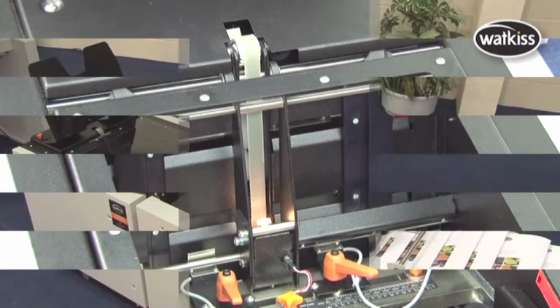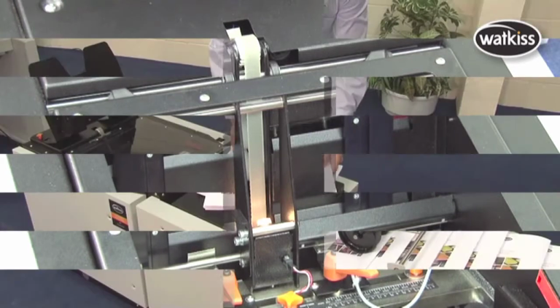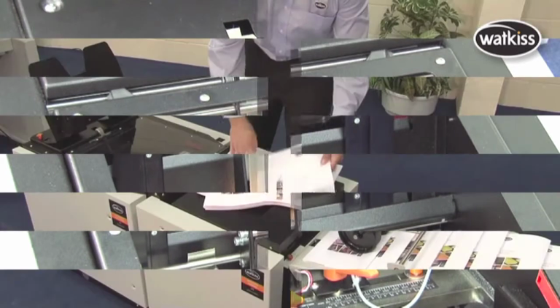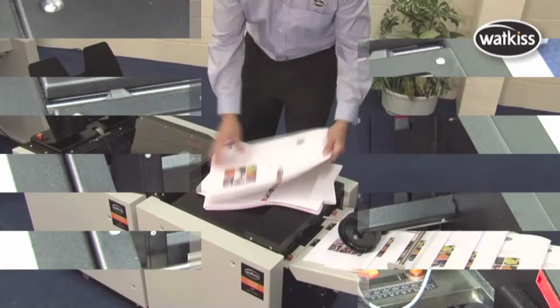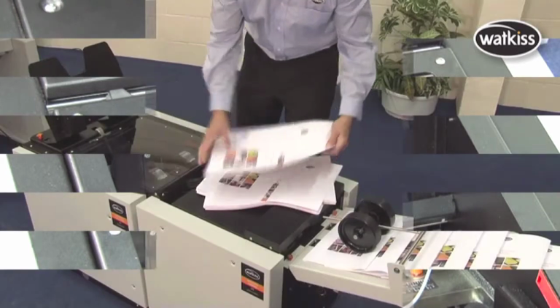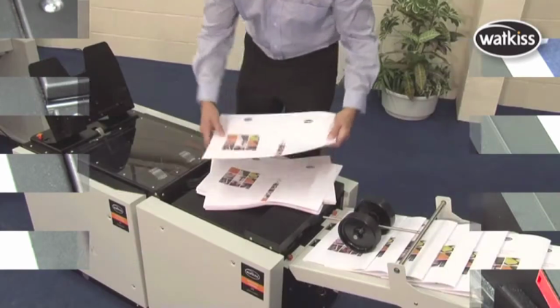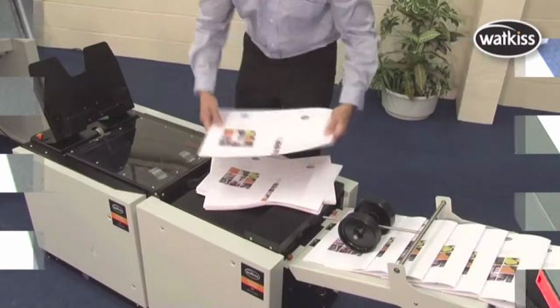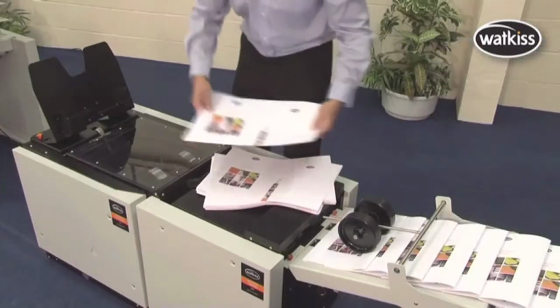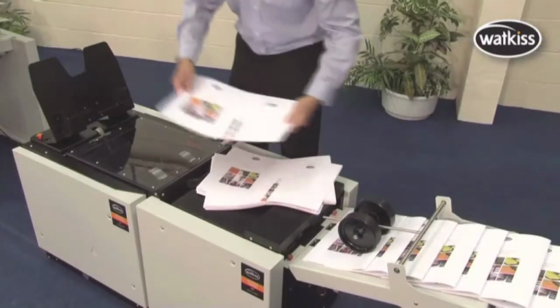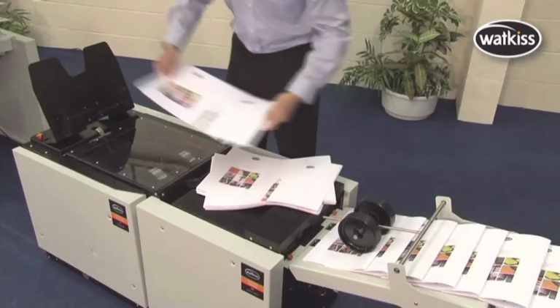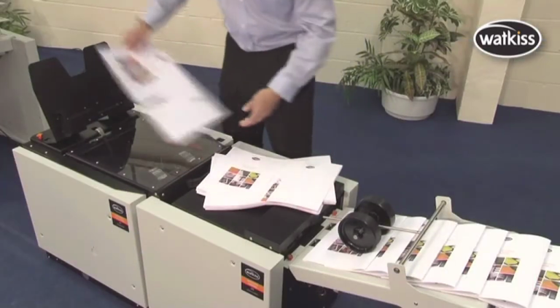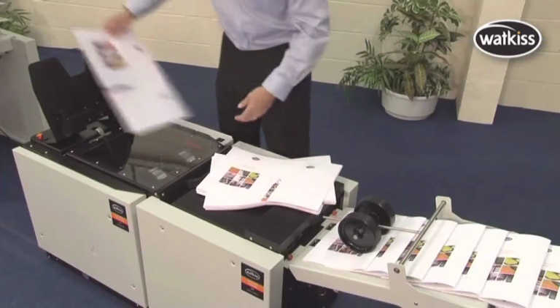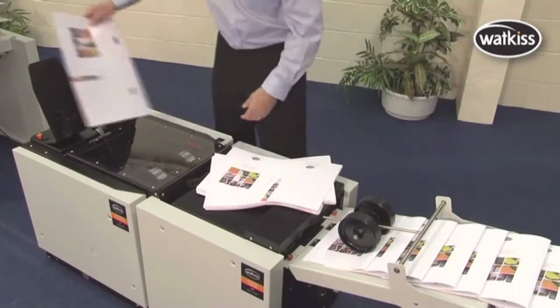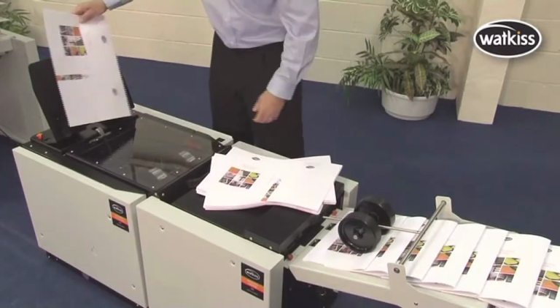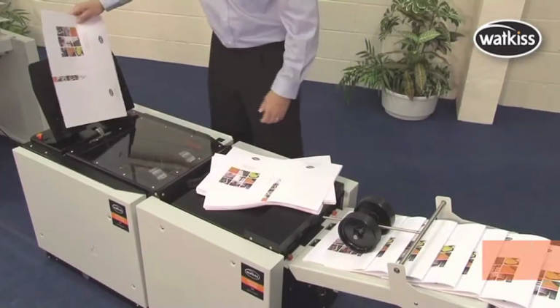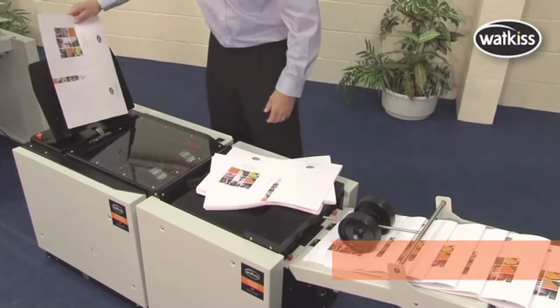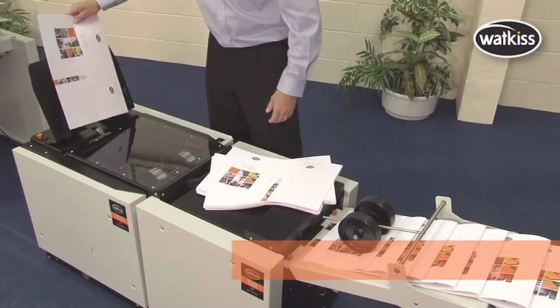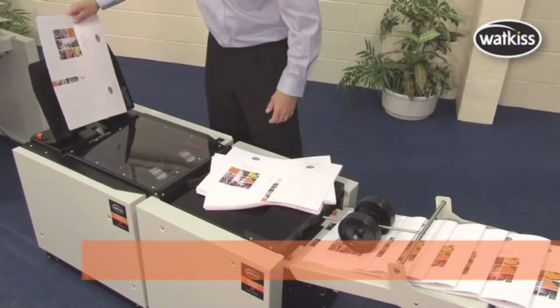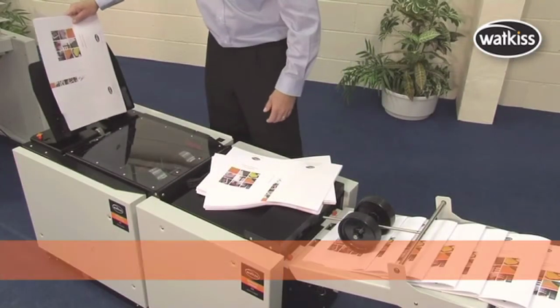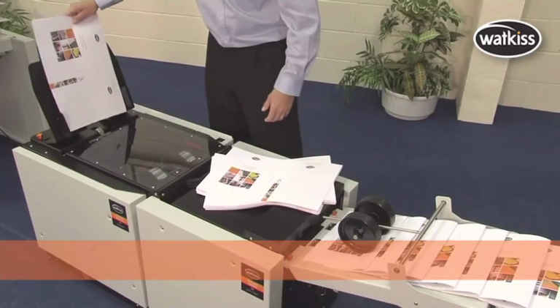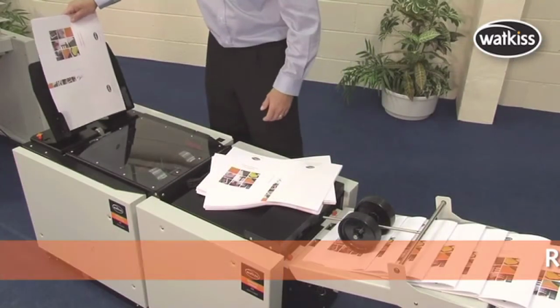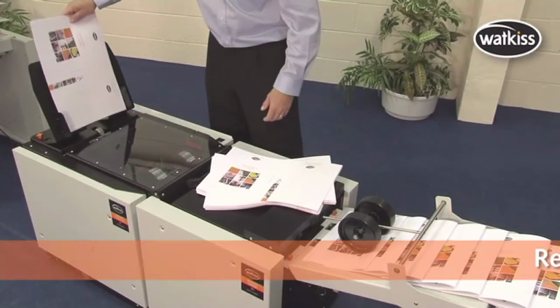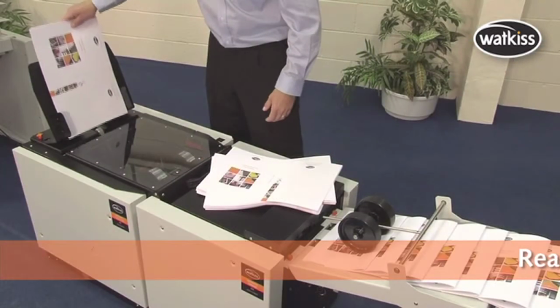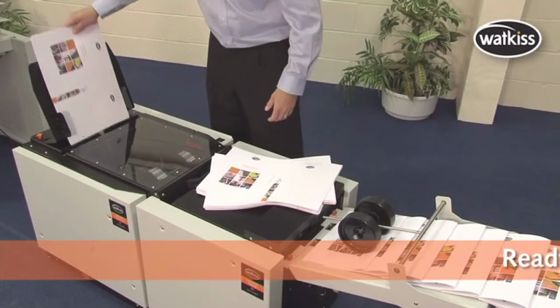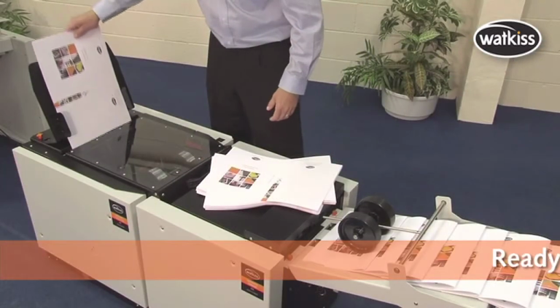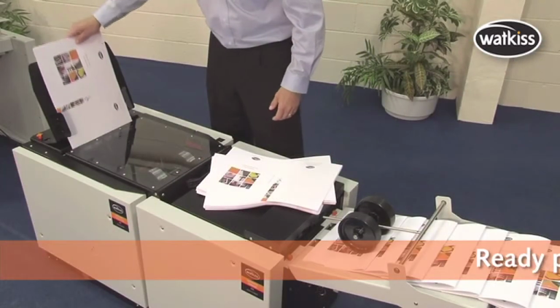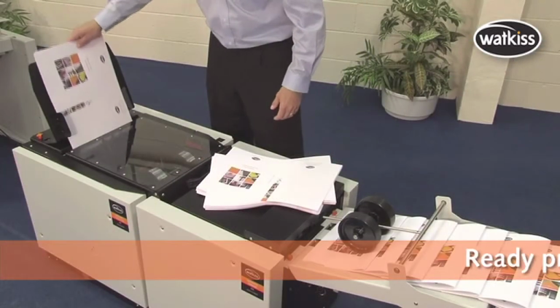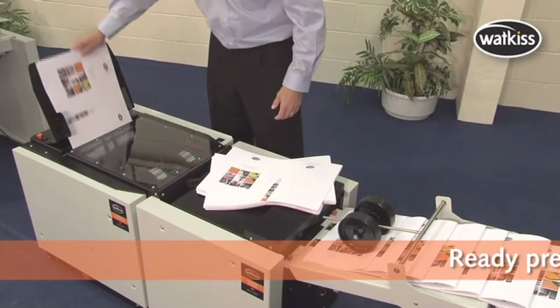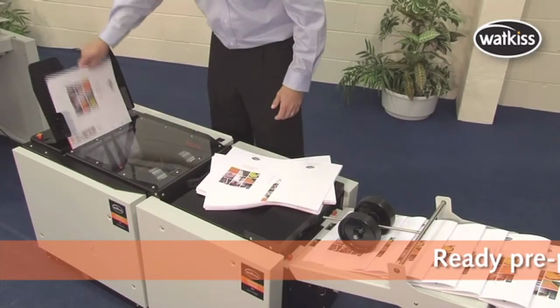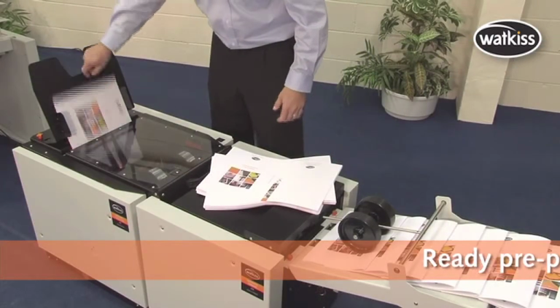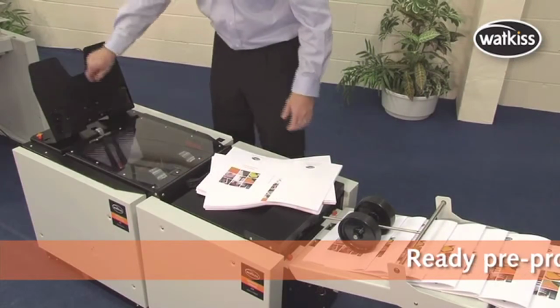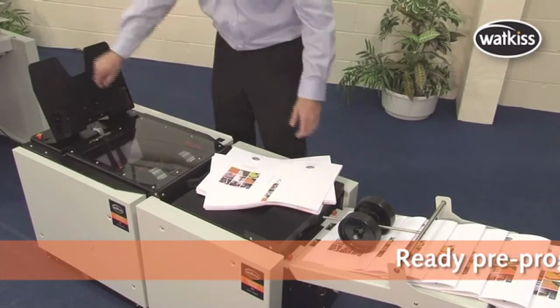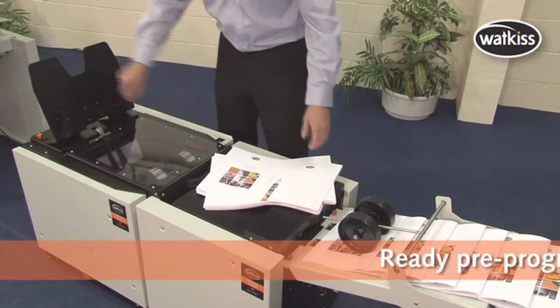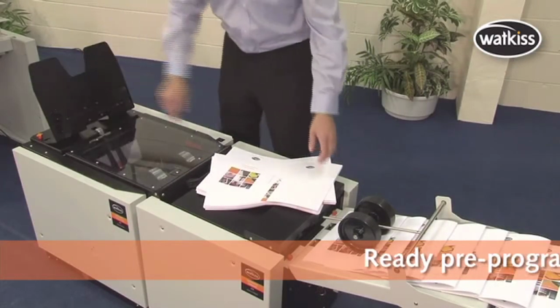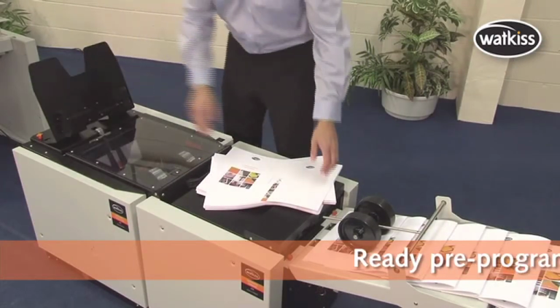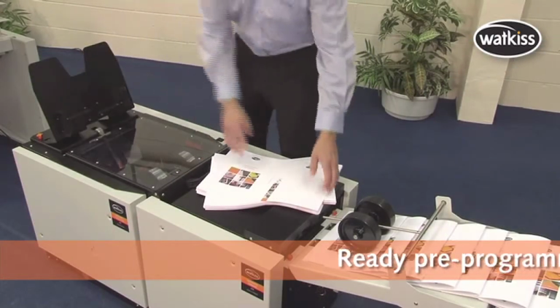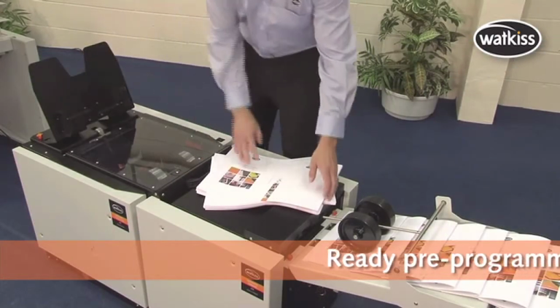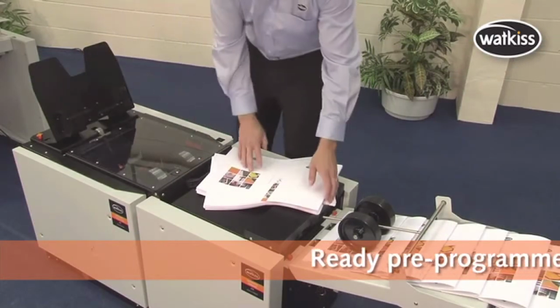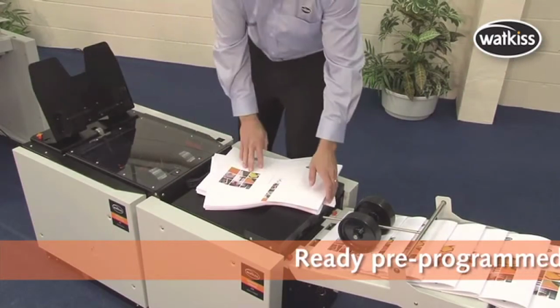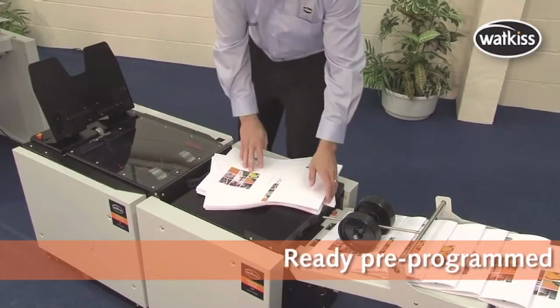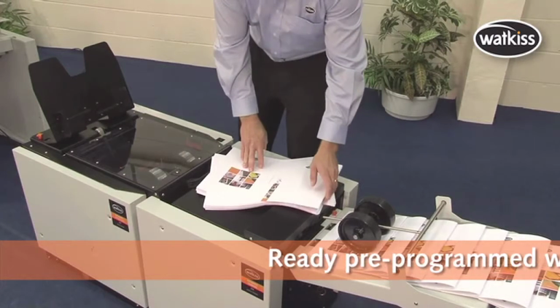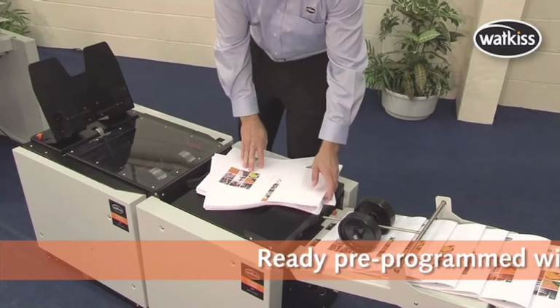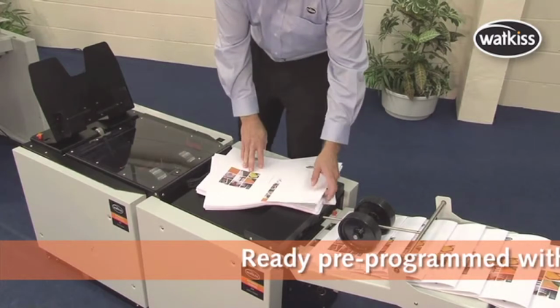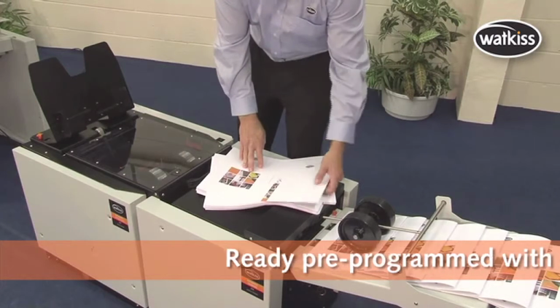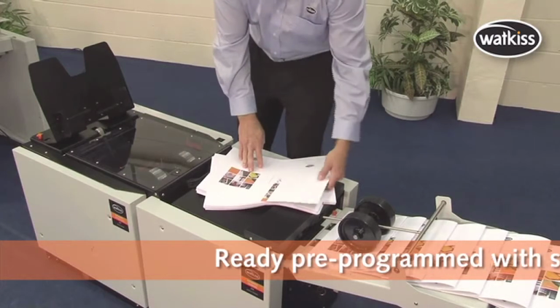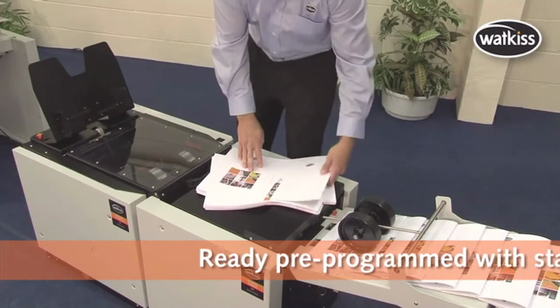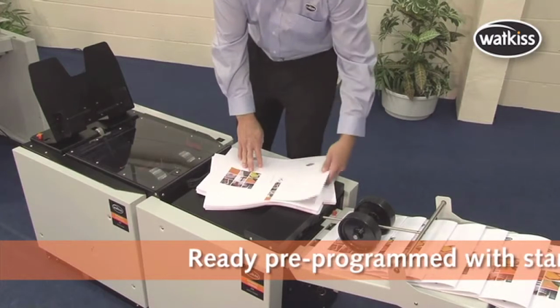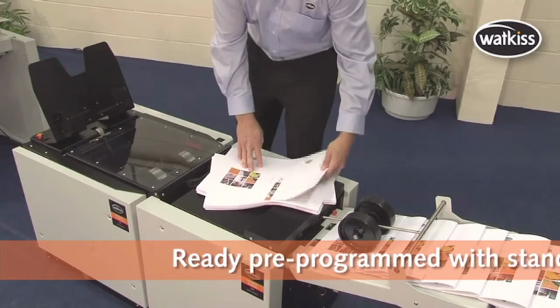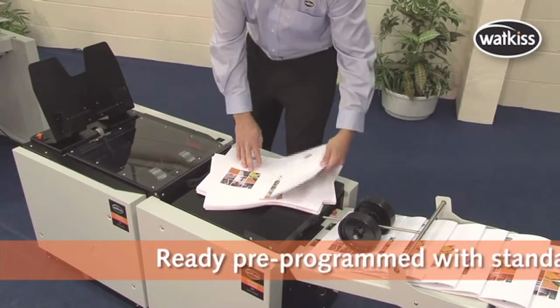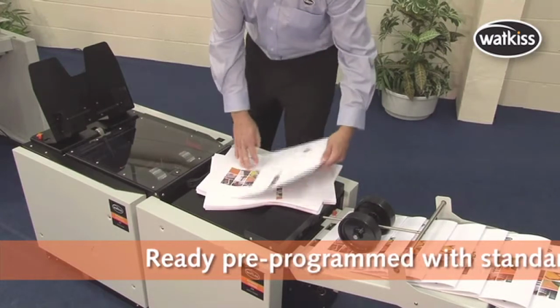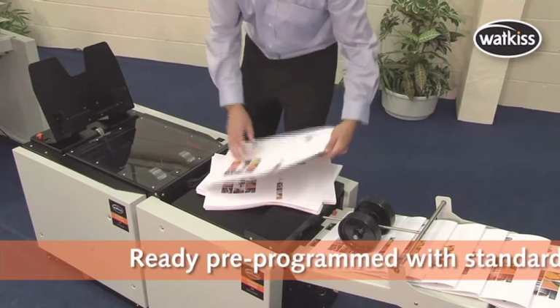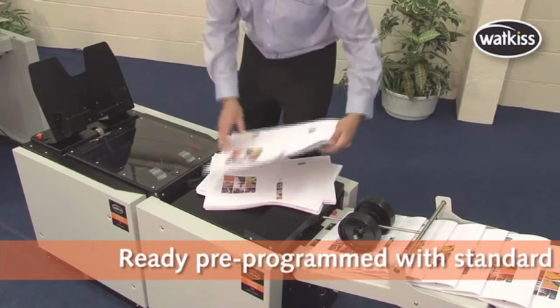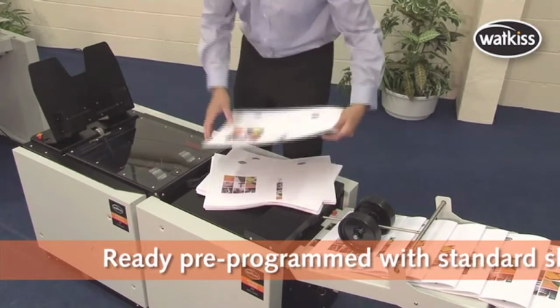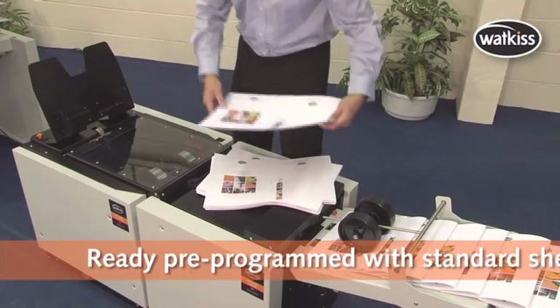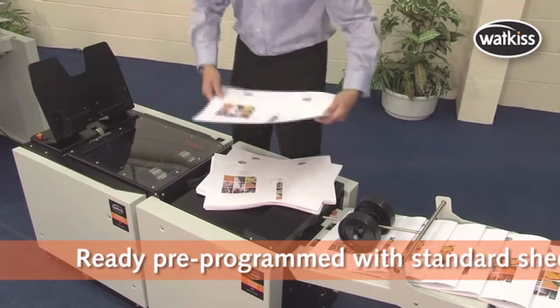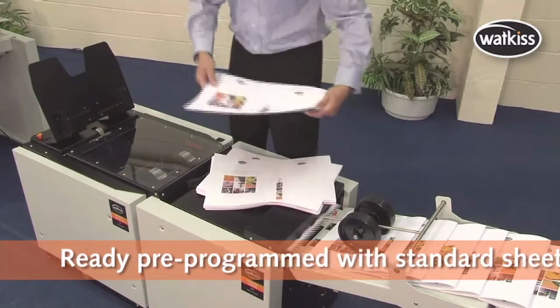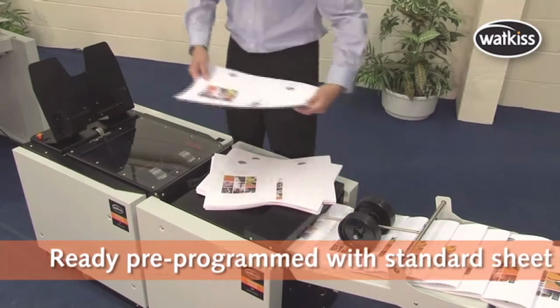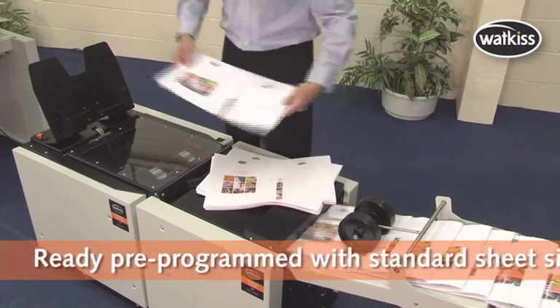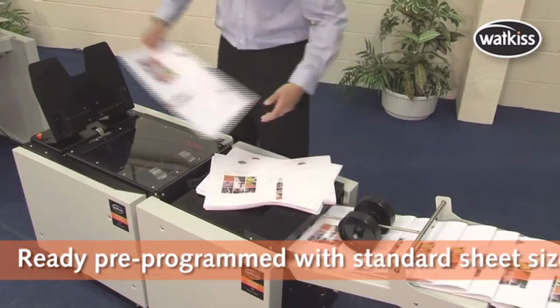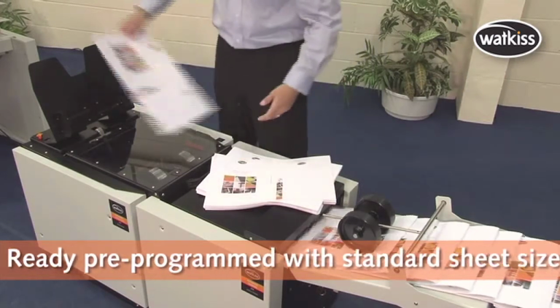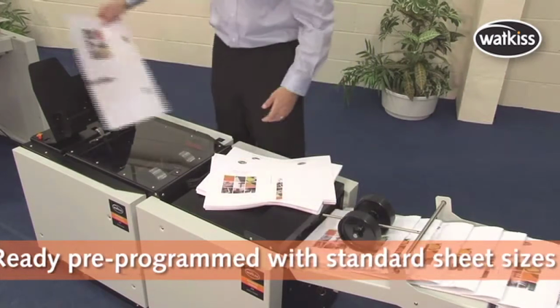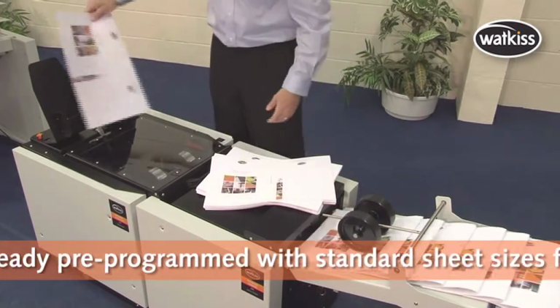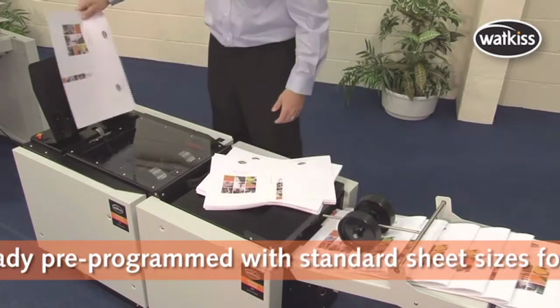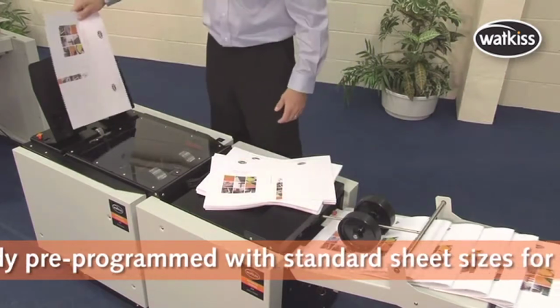Alternatively, the Automatic Stitch Fold and Trim Unit can be run offline via its own control panel.